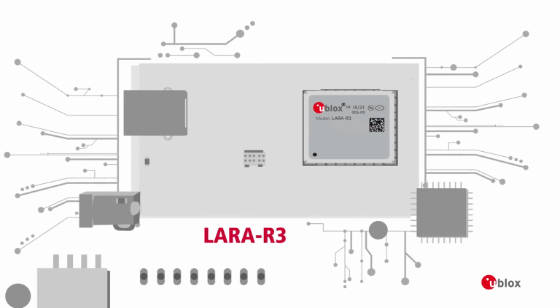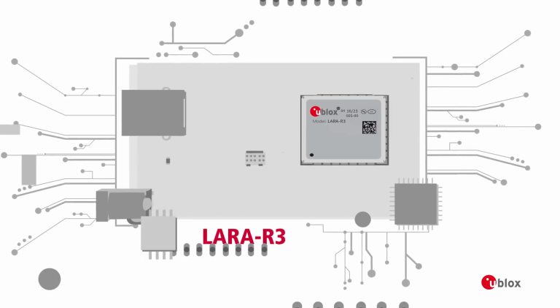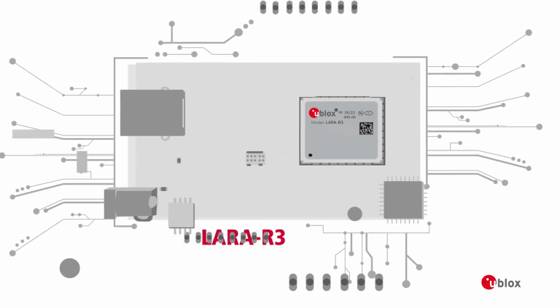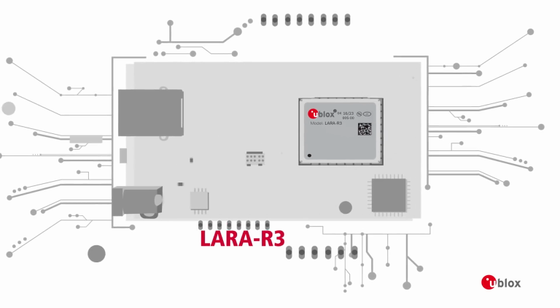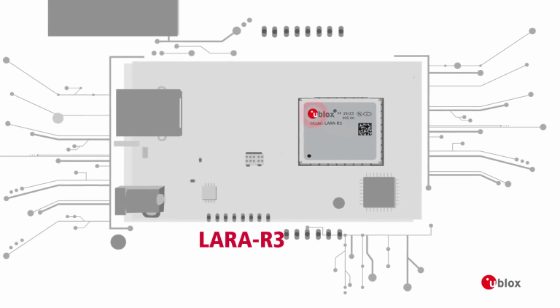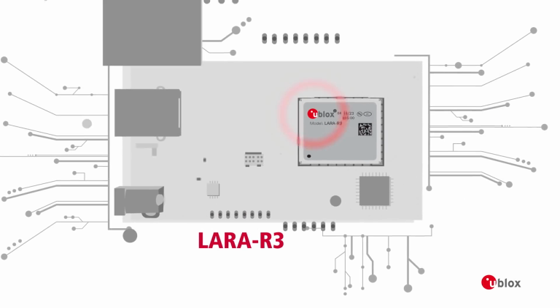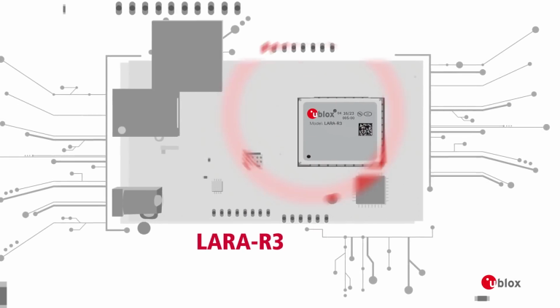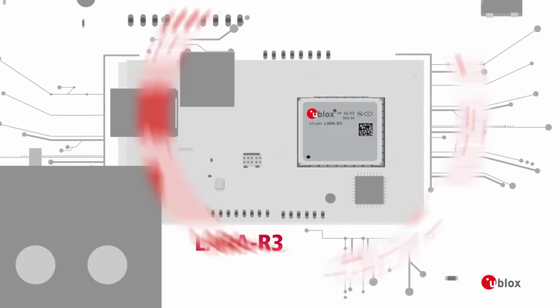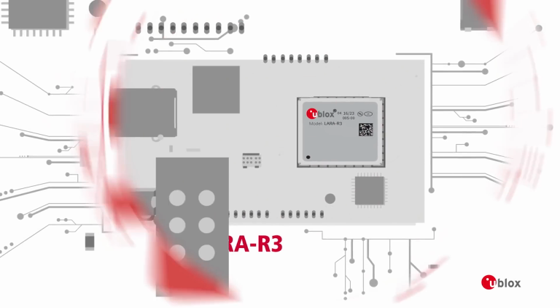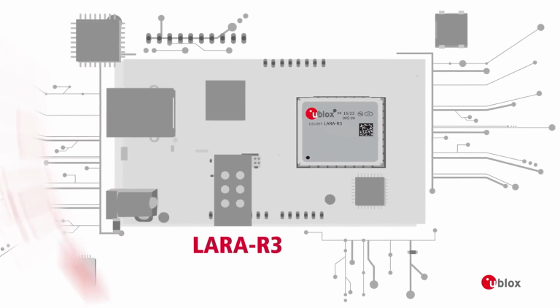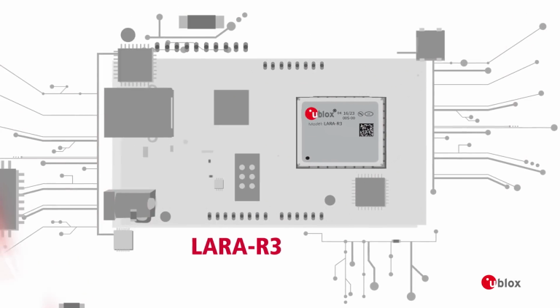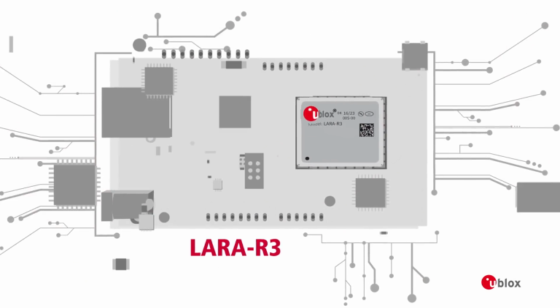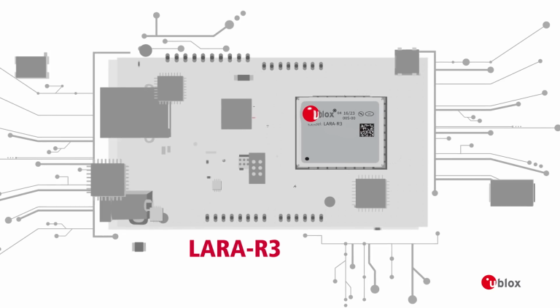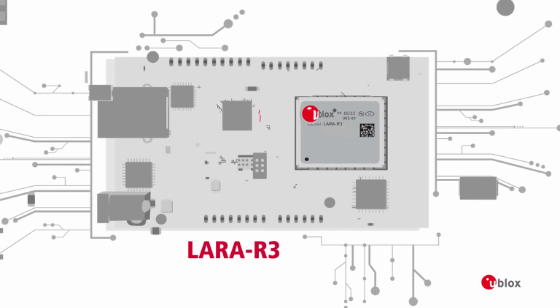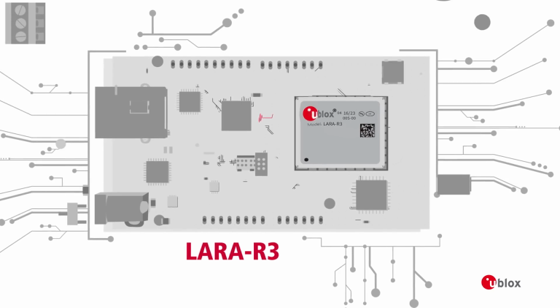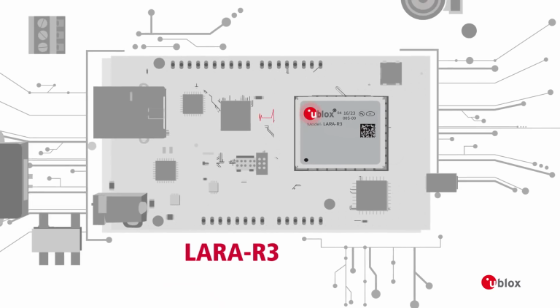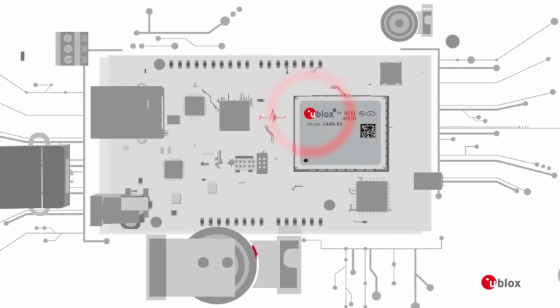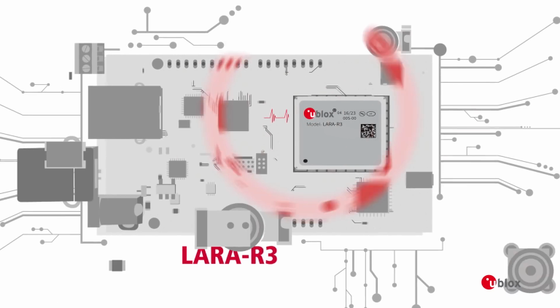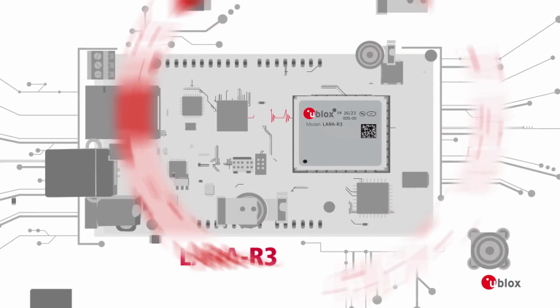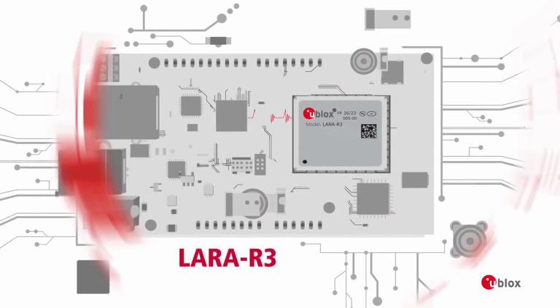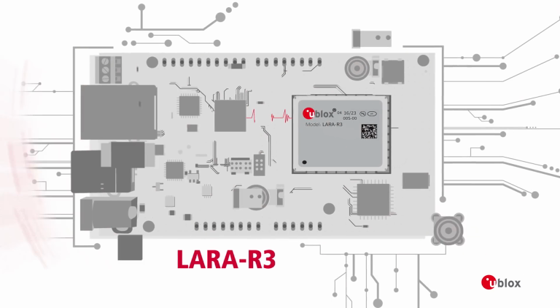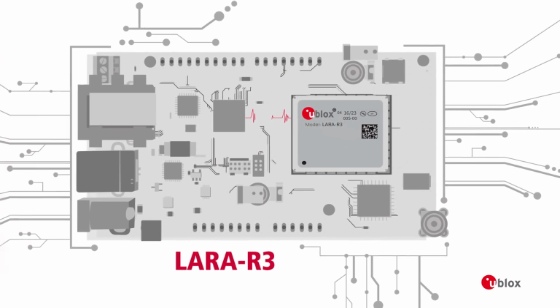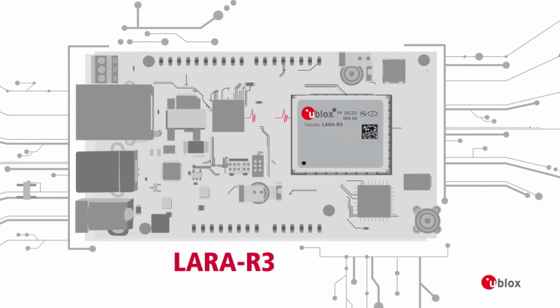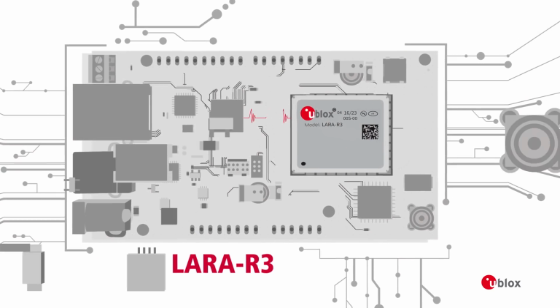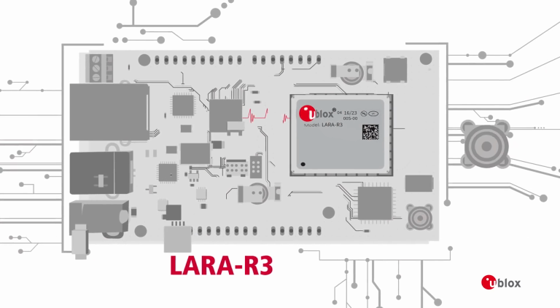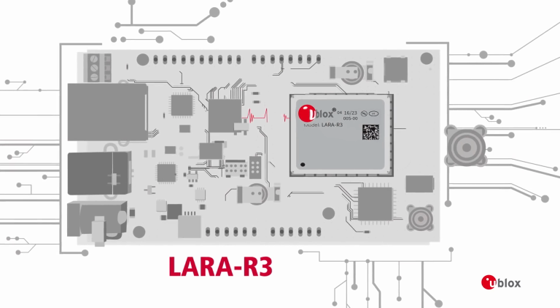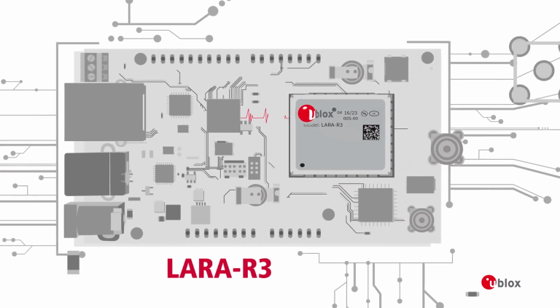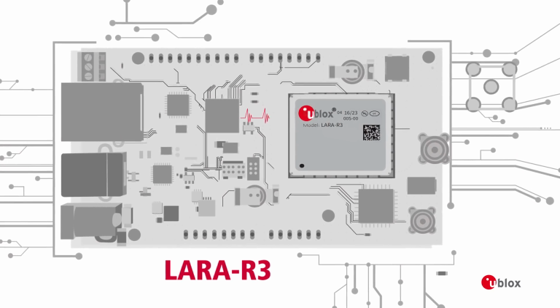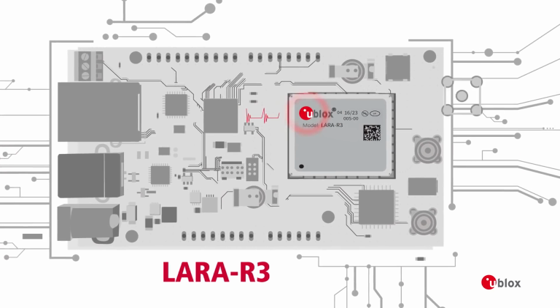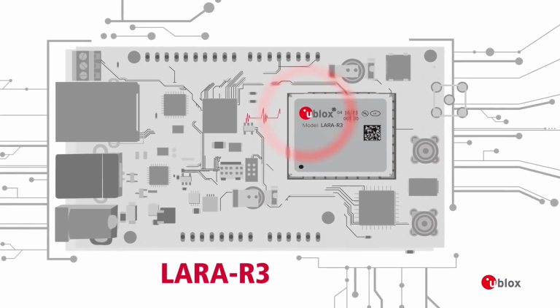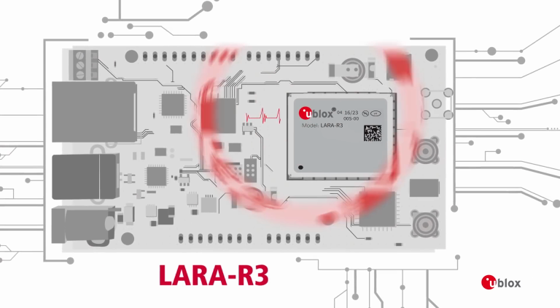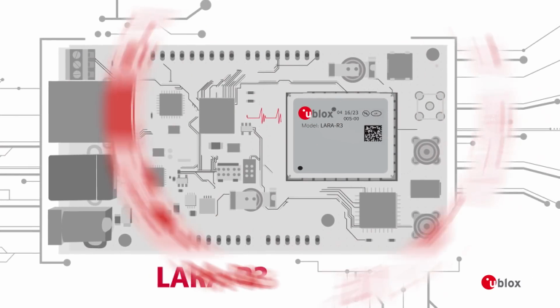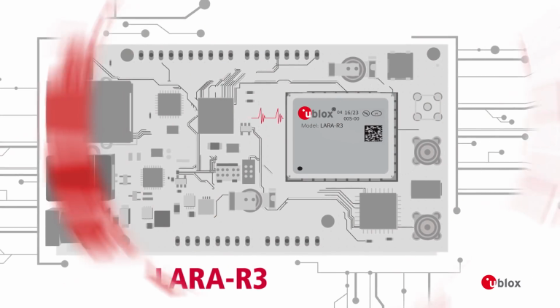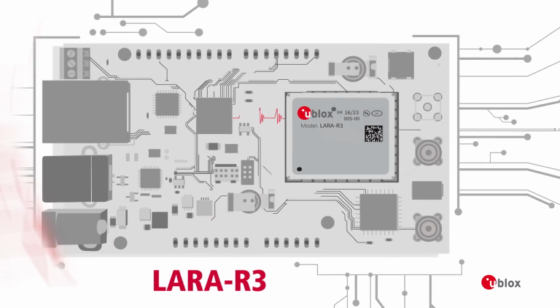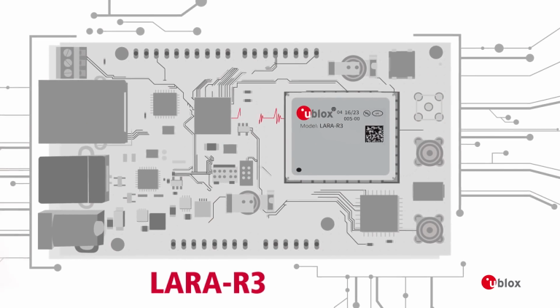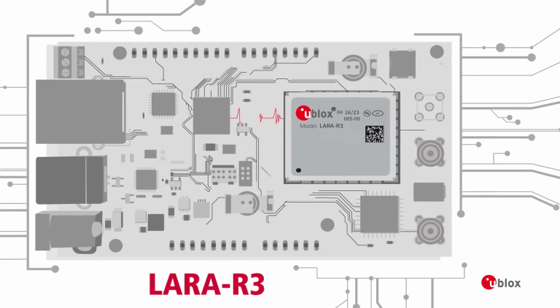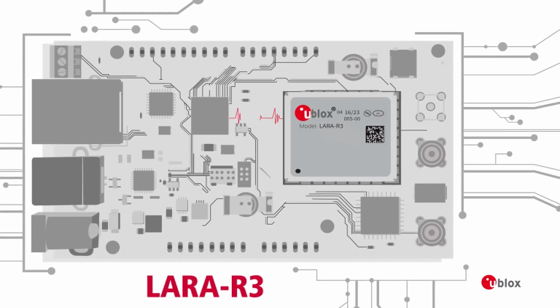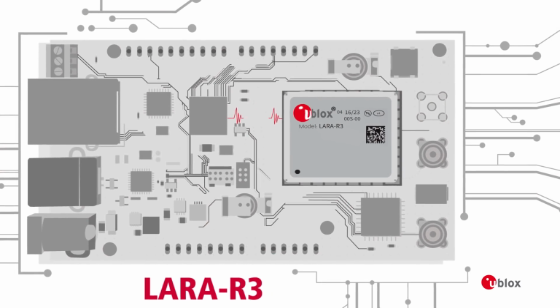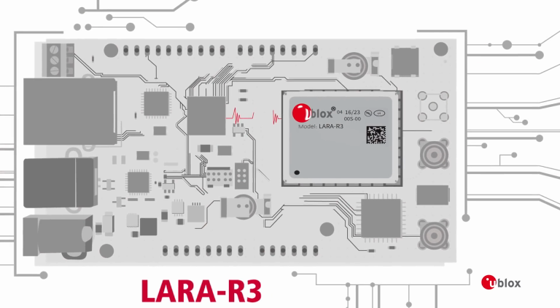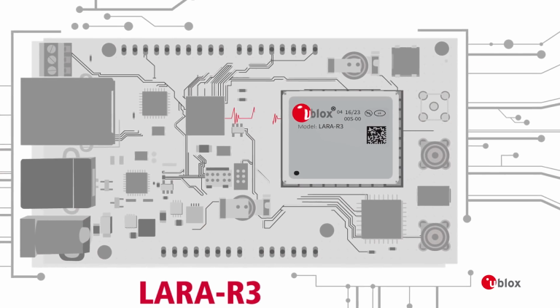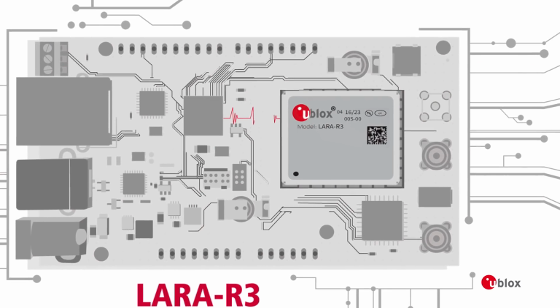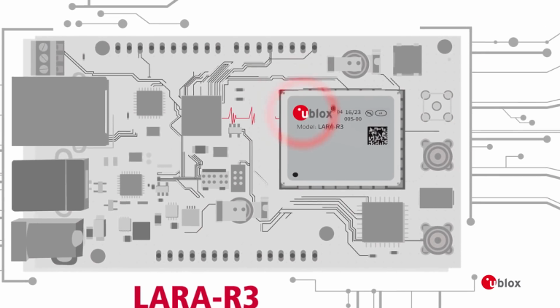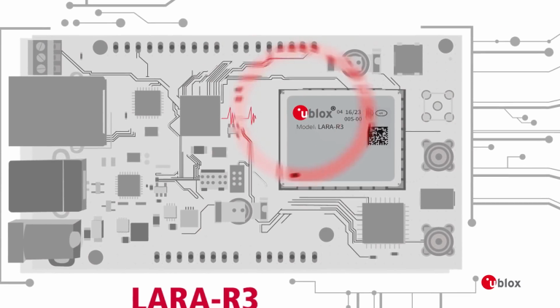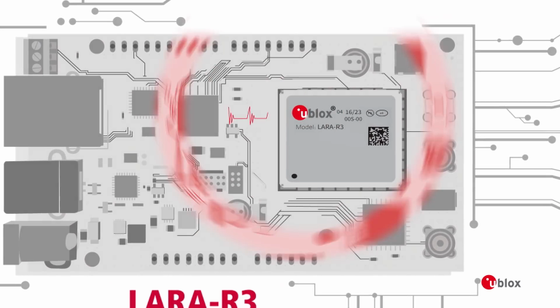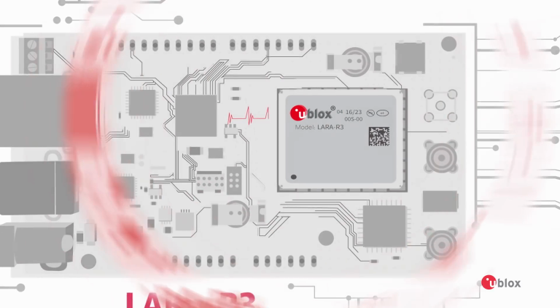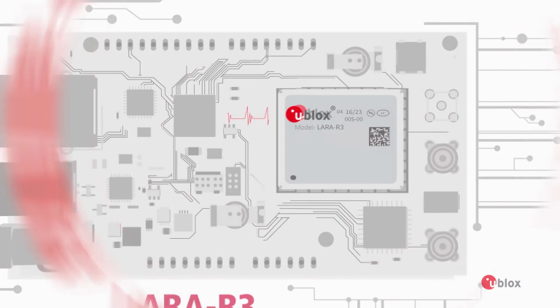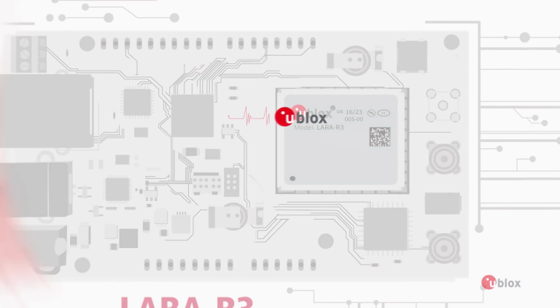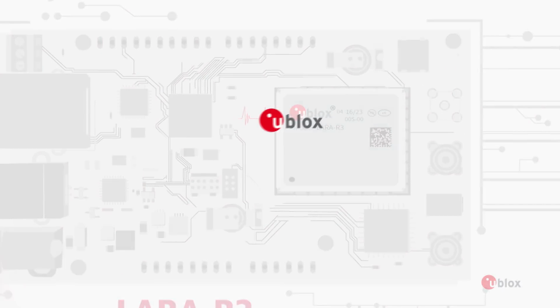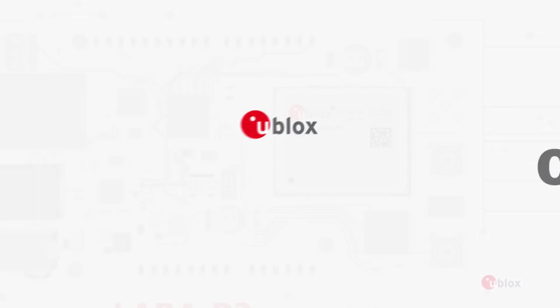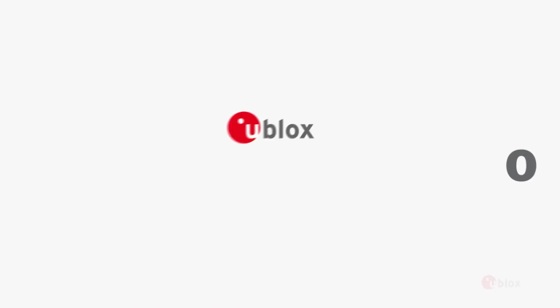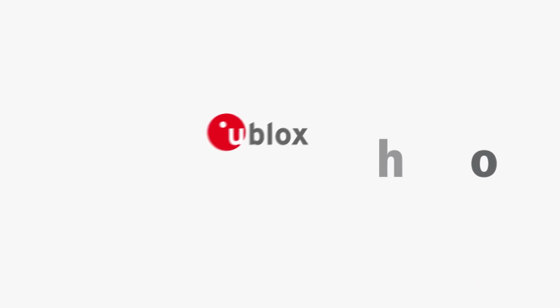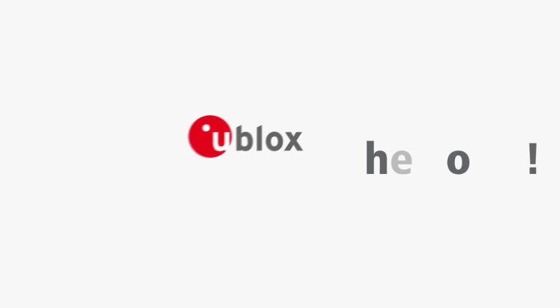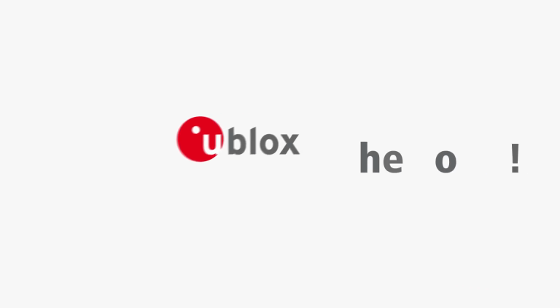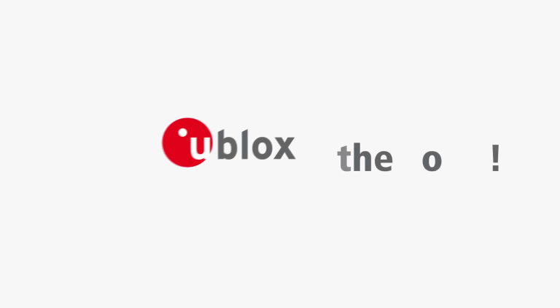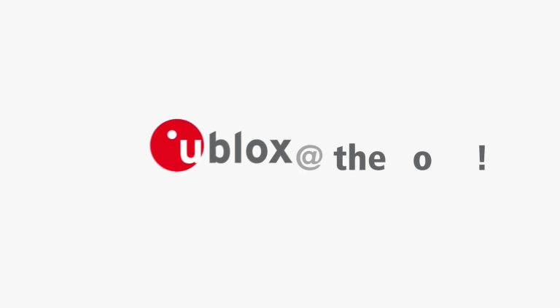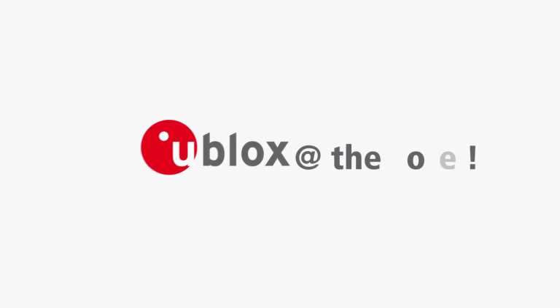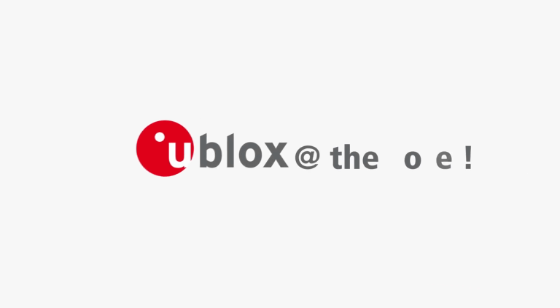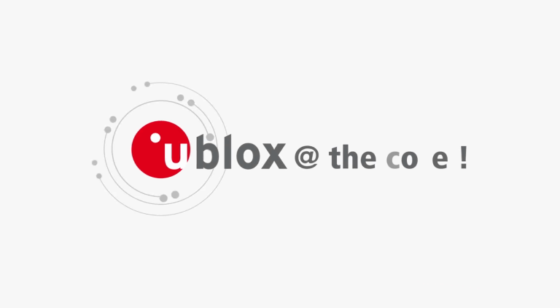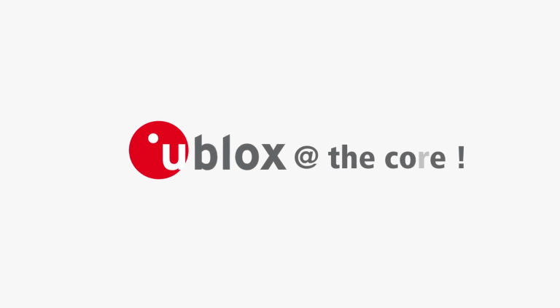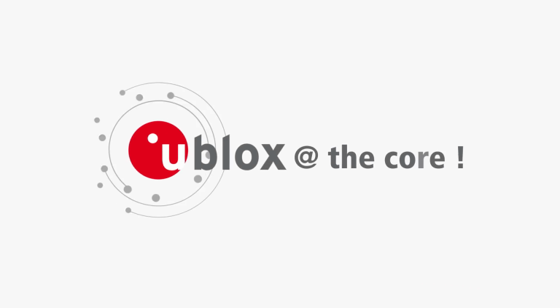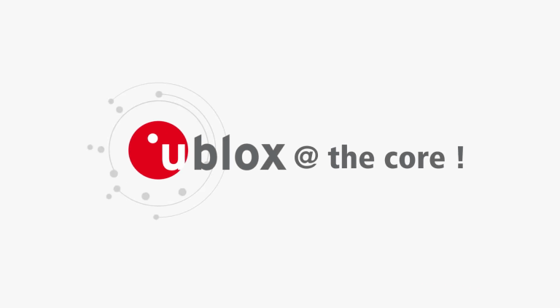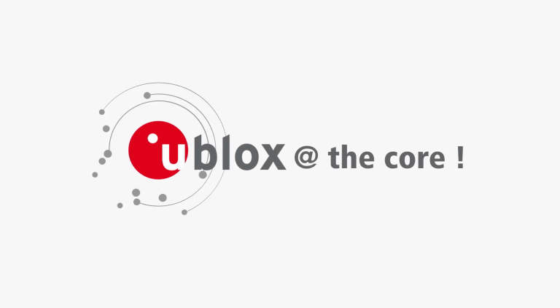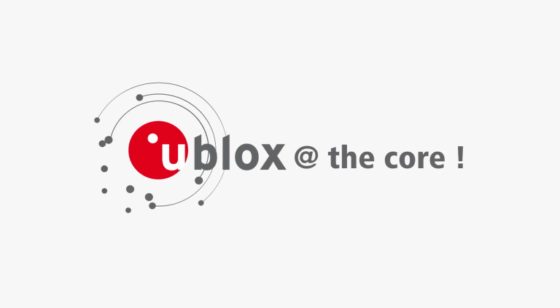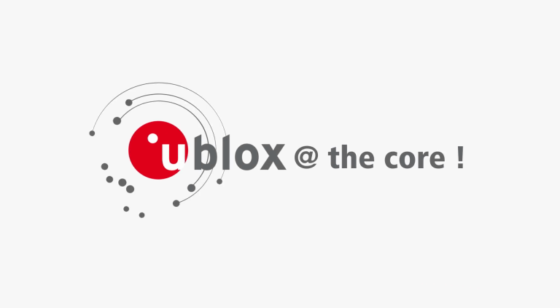LARA R3 — designed for M2M IoT. u-blox at the core.